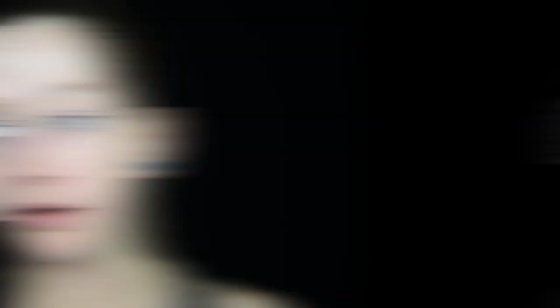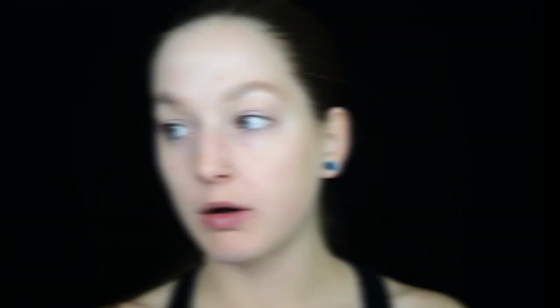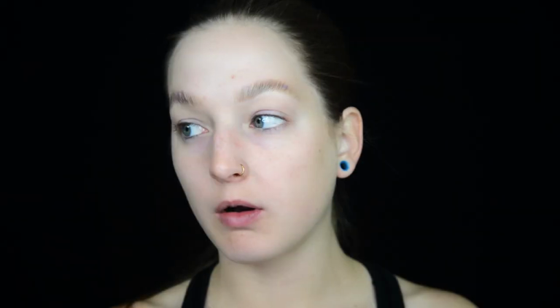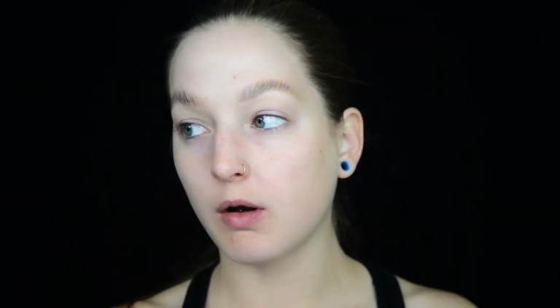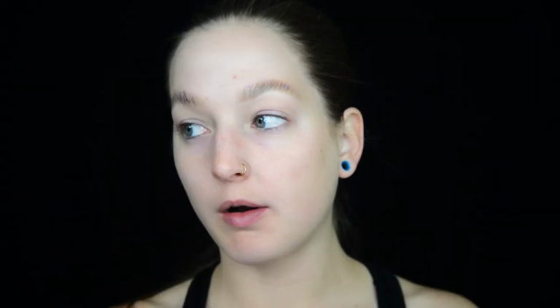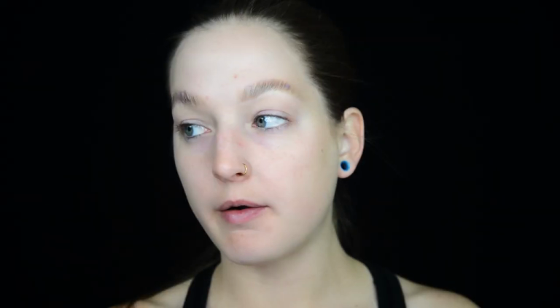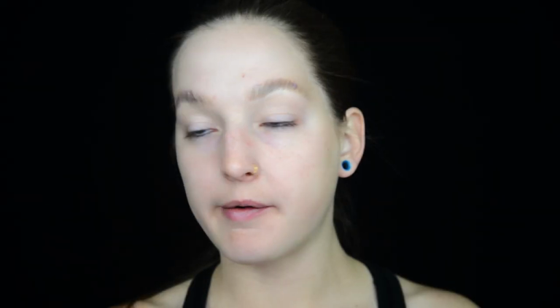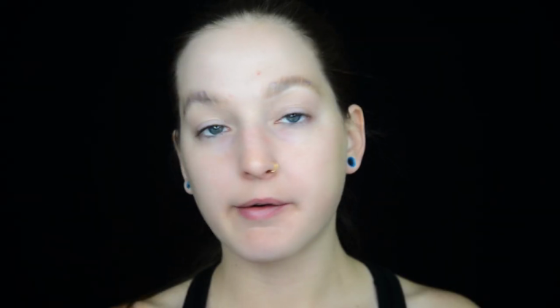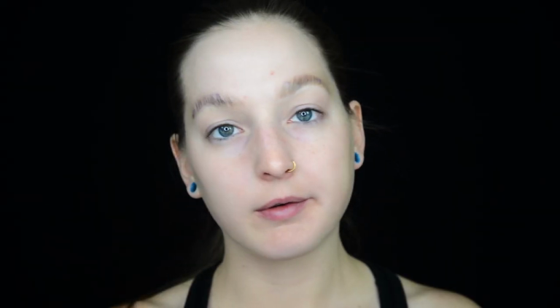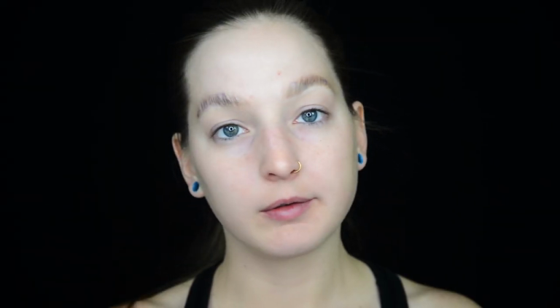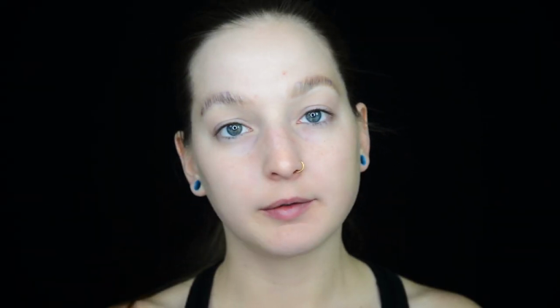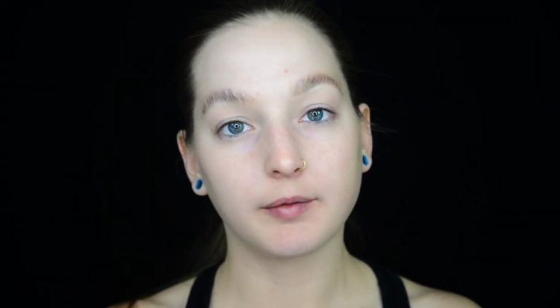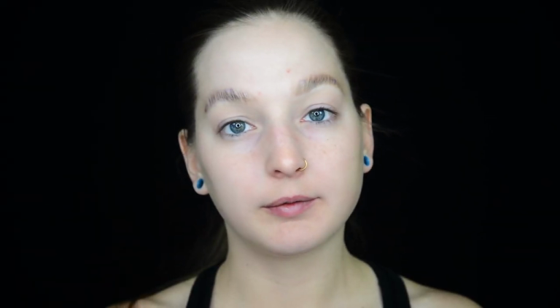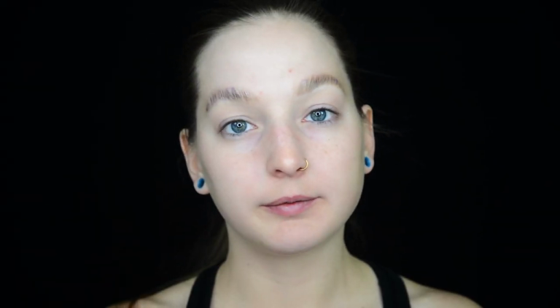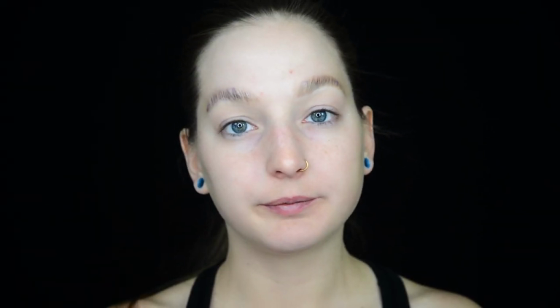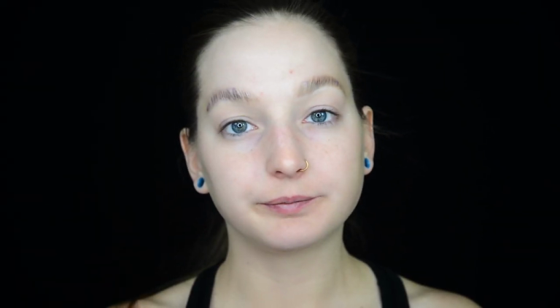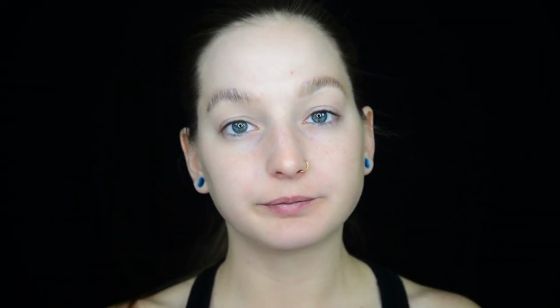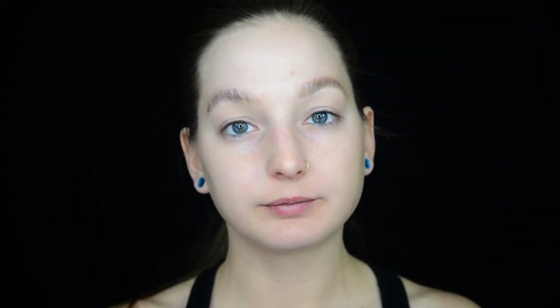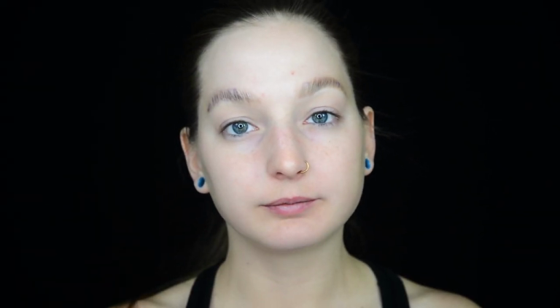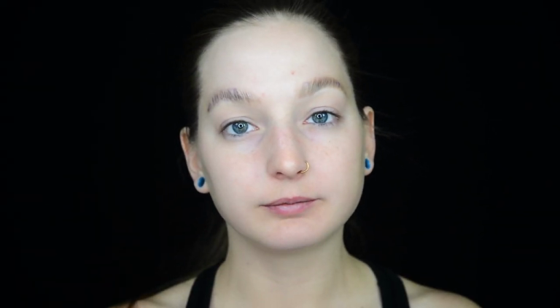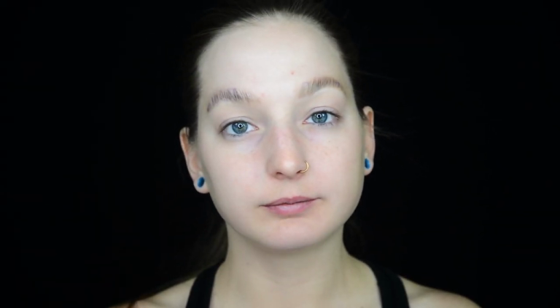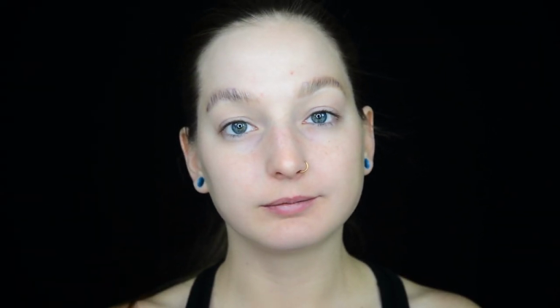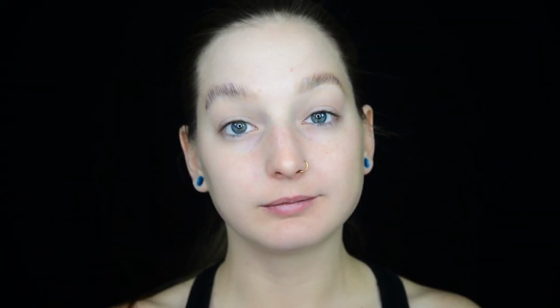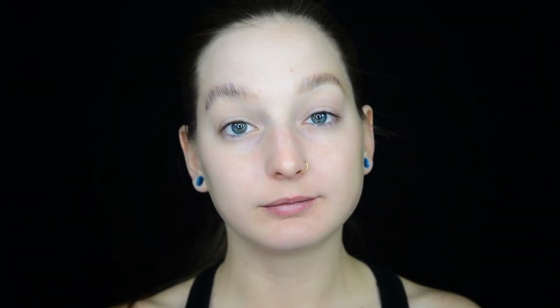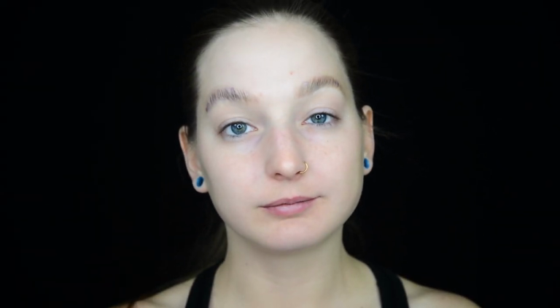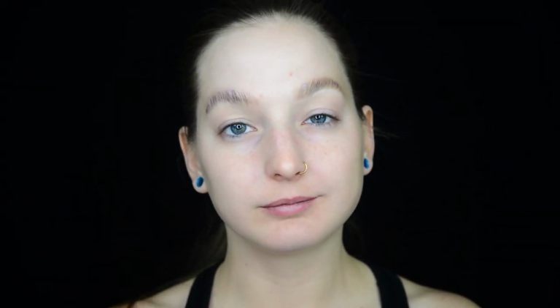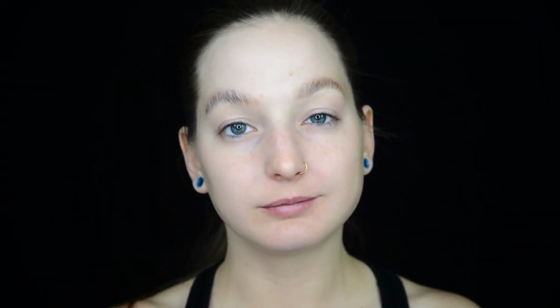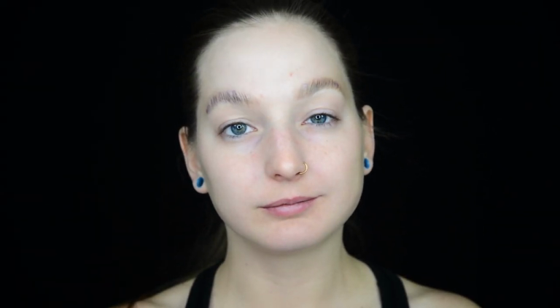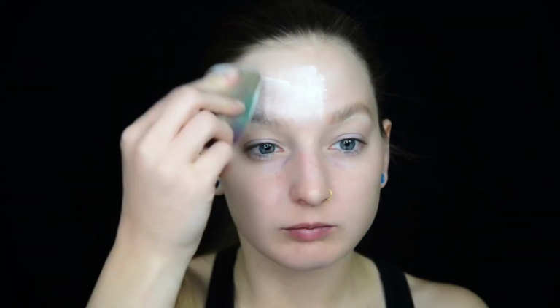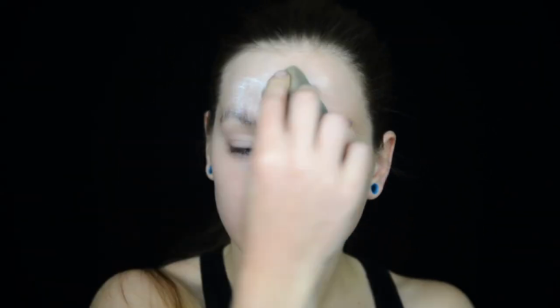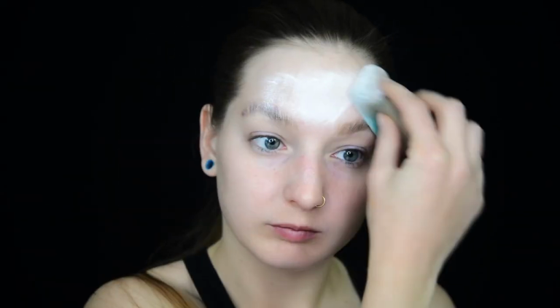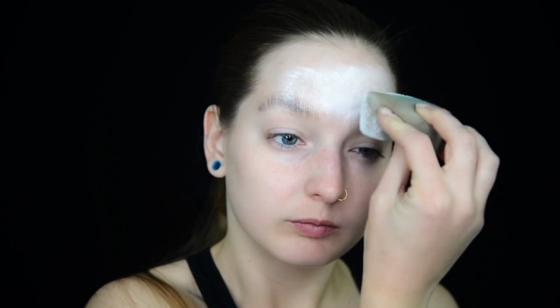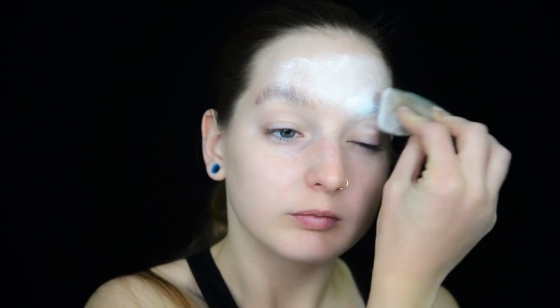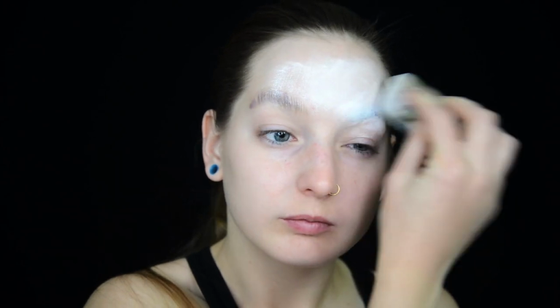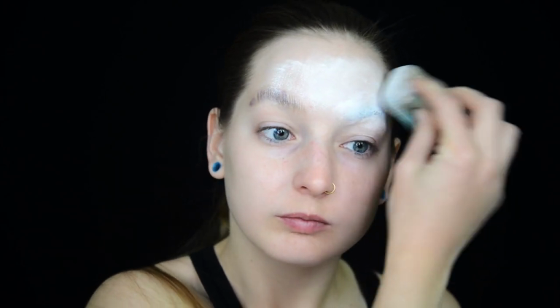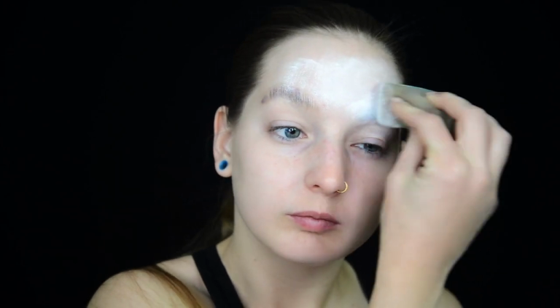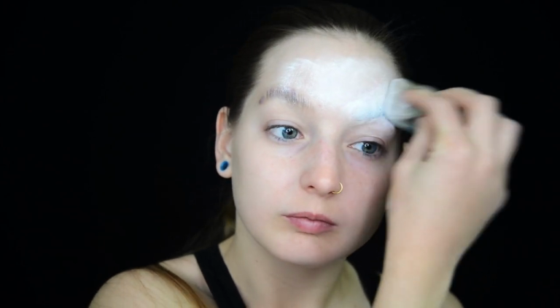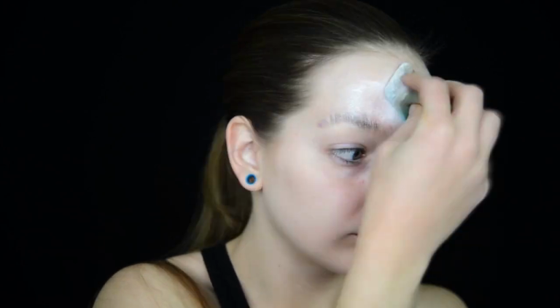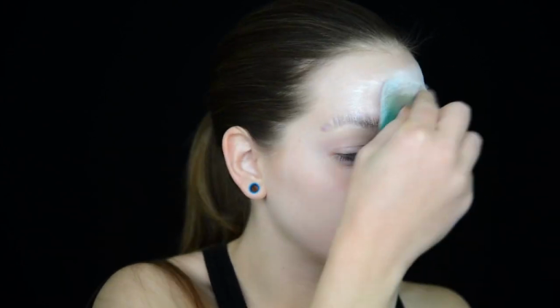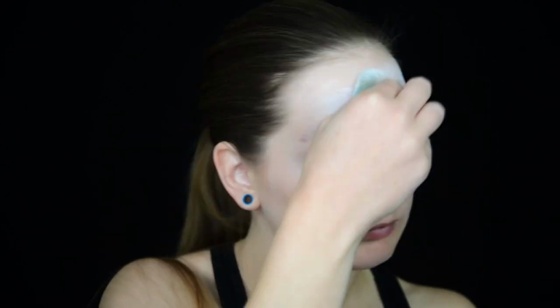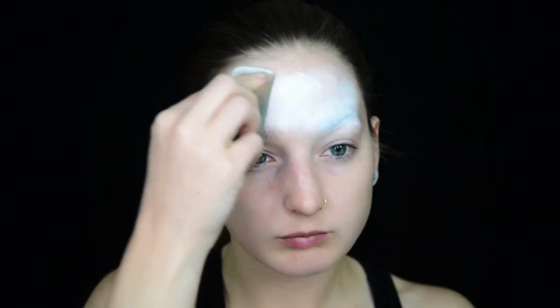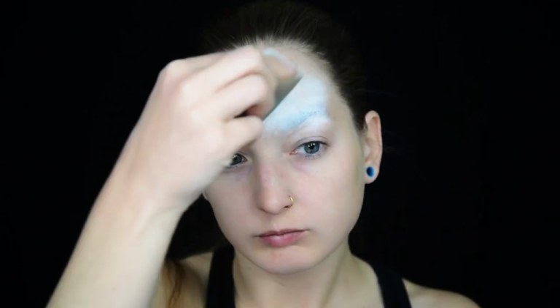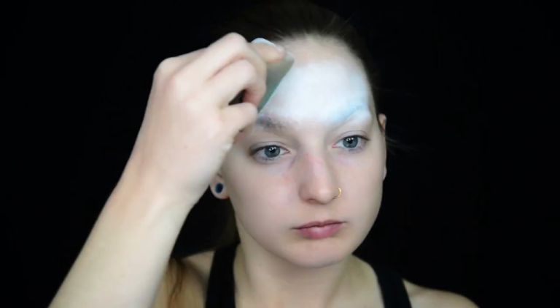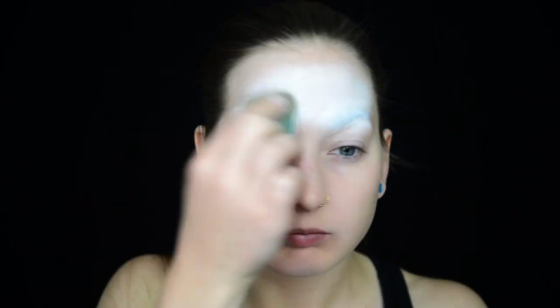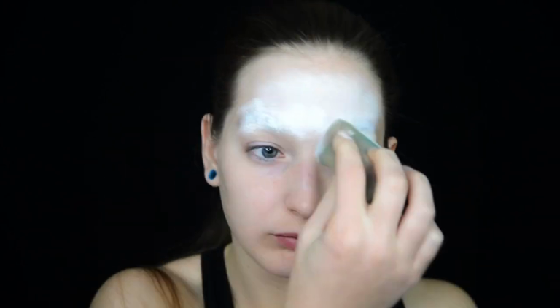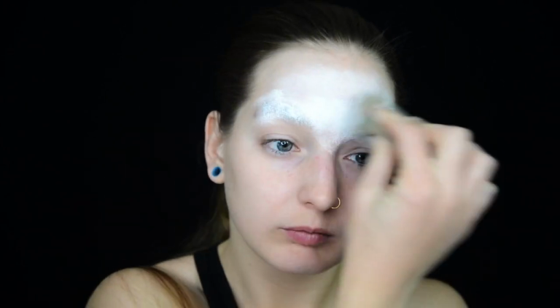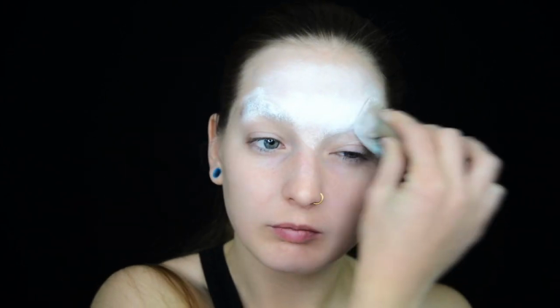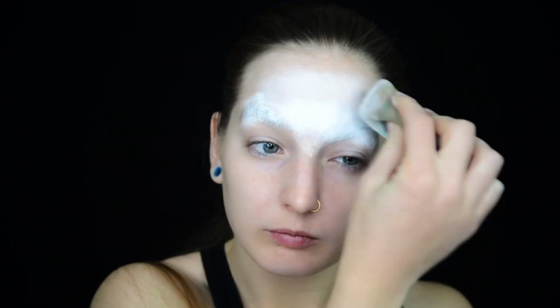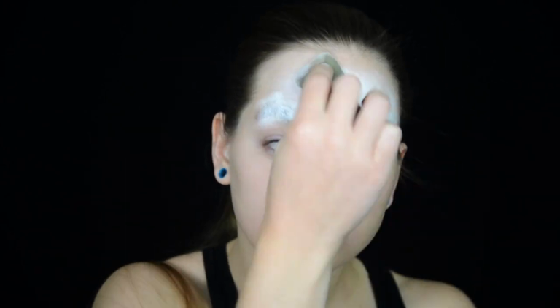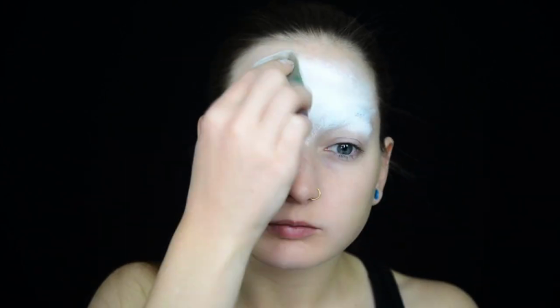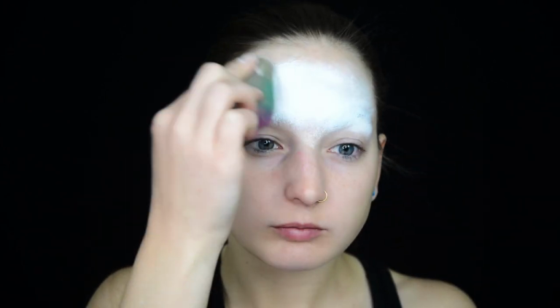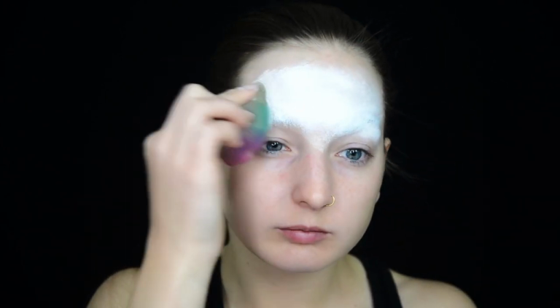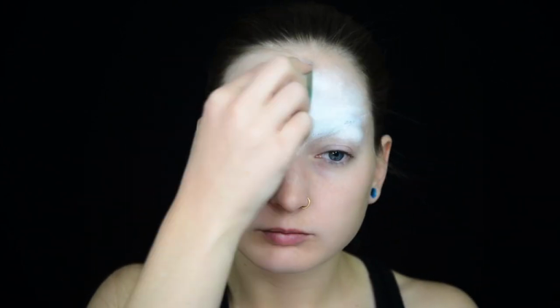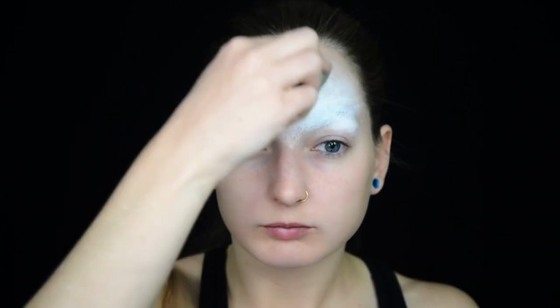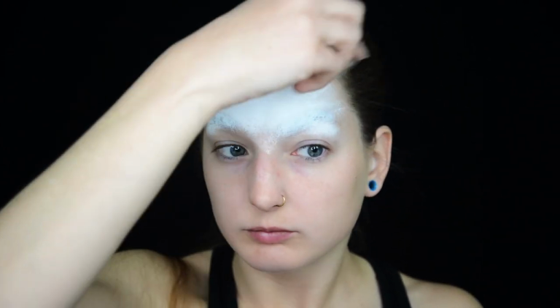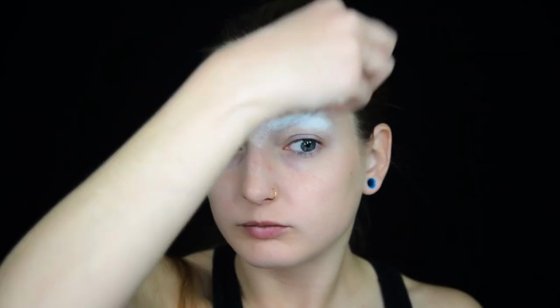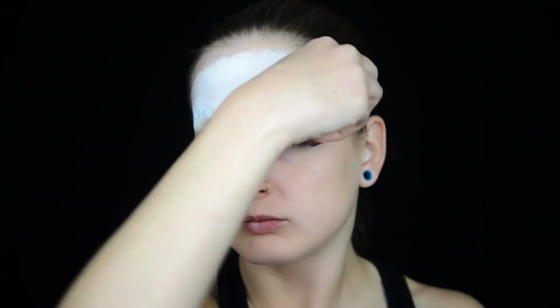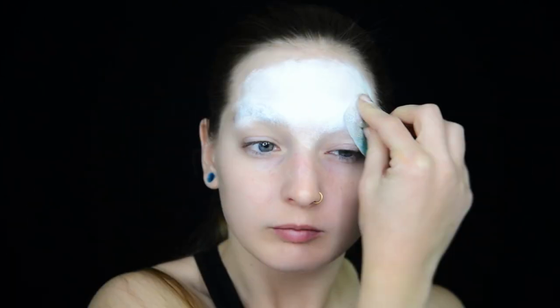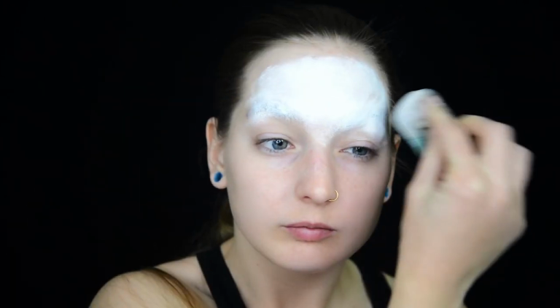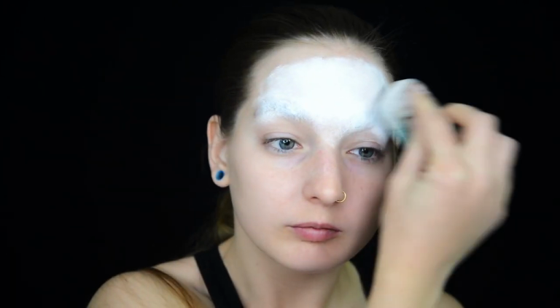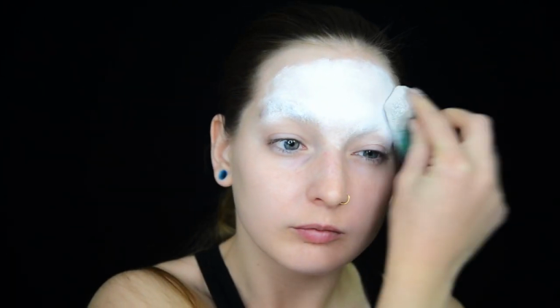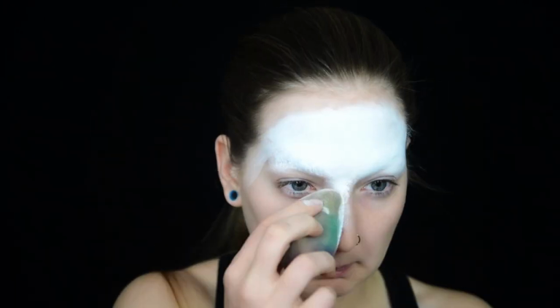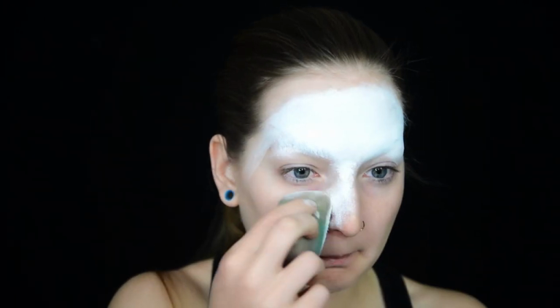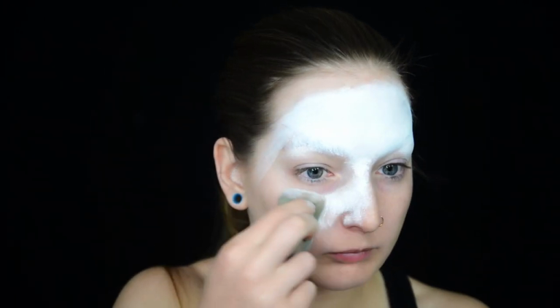I blocked out my eyebrows because skulls do not have facial hair, and I then start covering my face in water activated face paint.